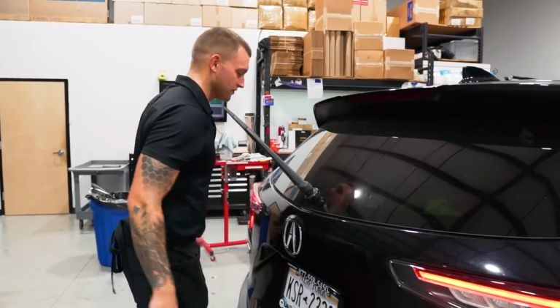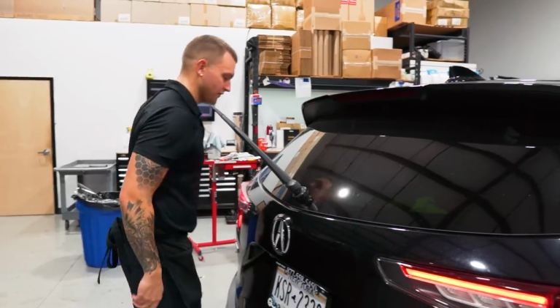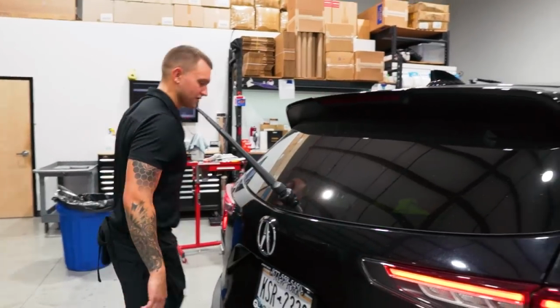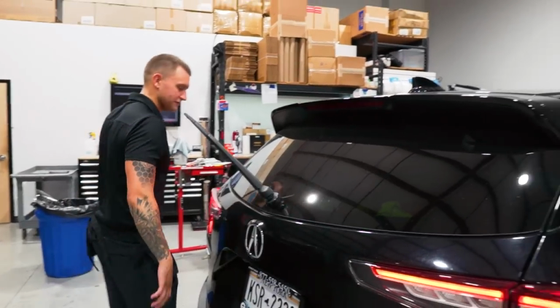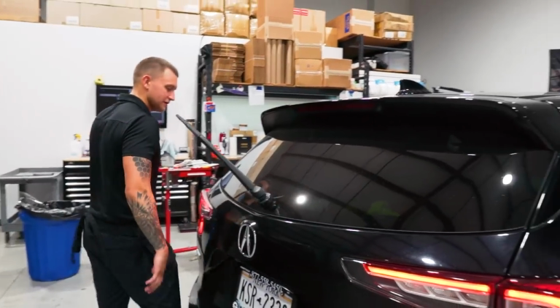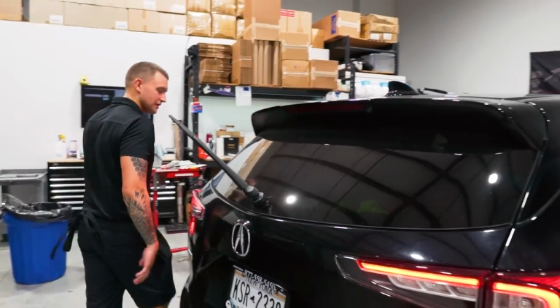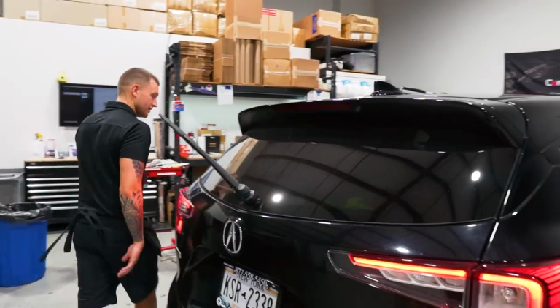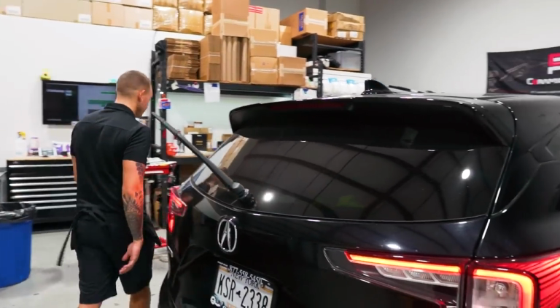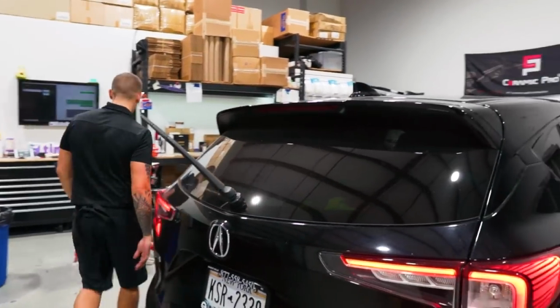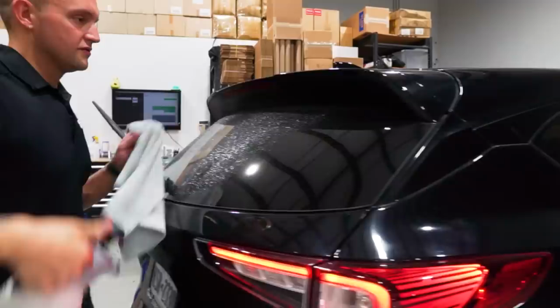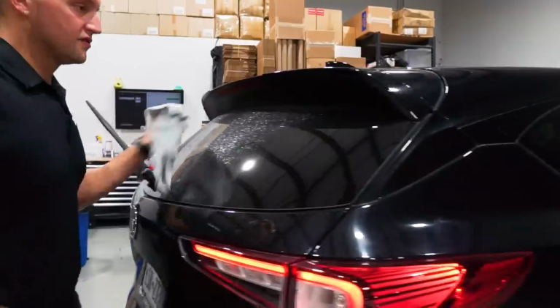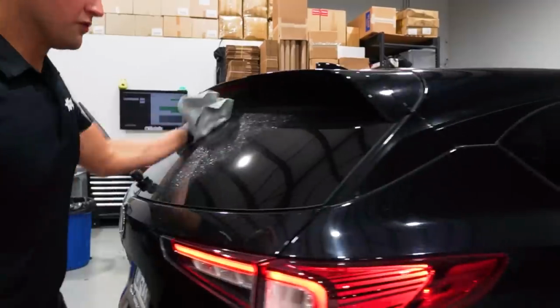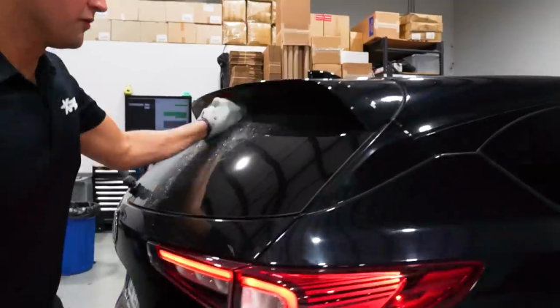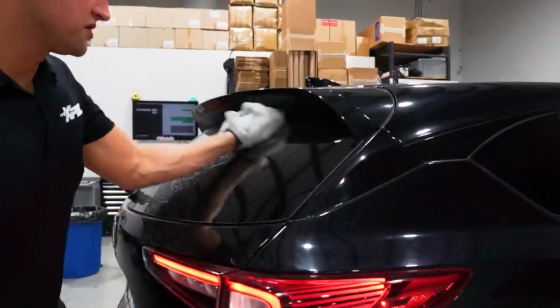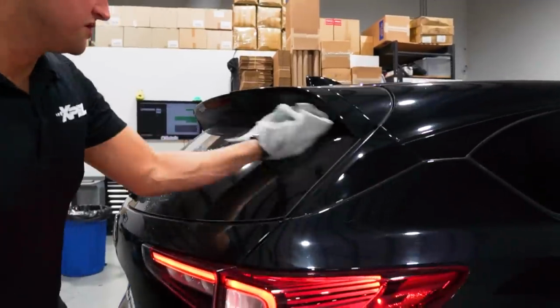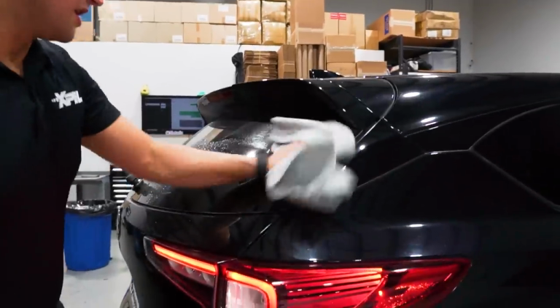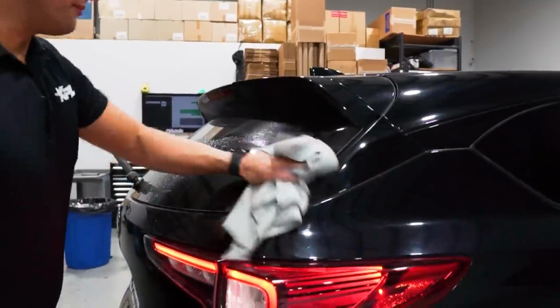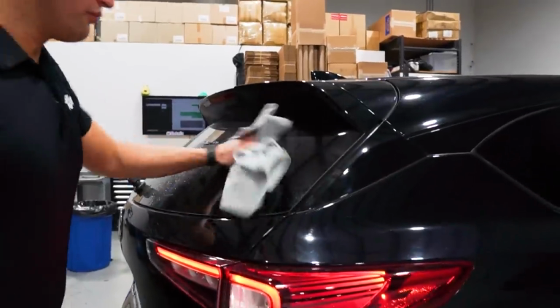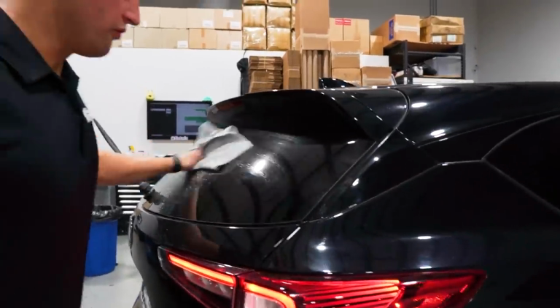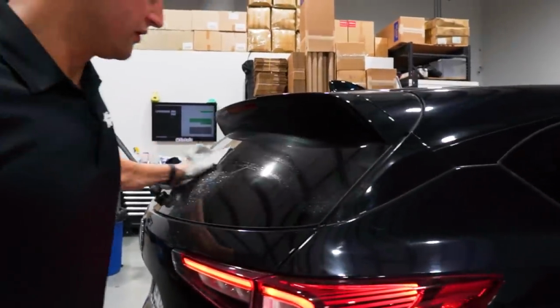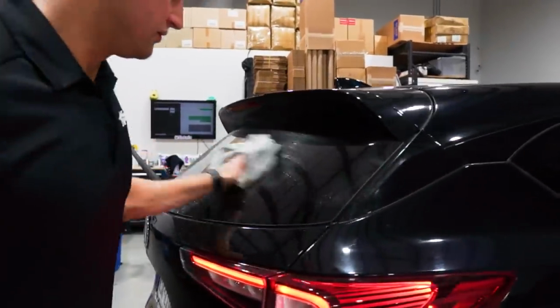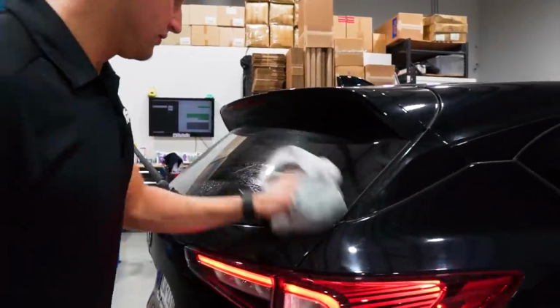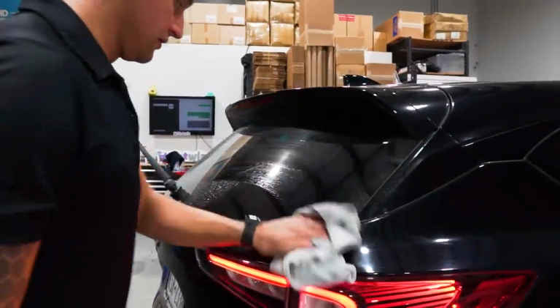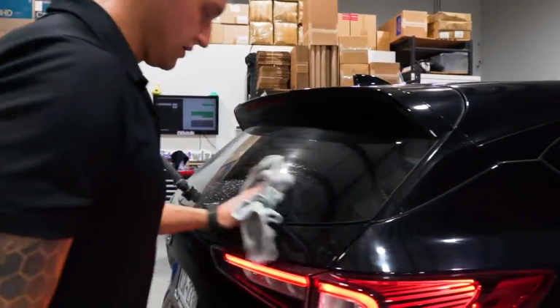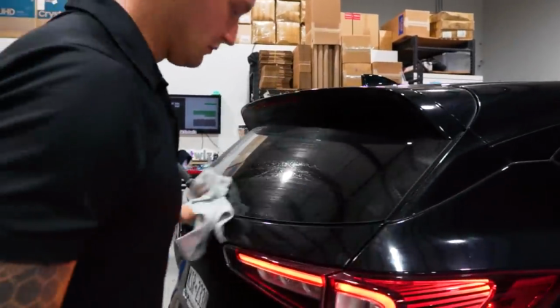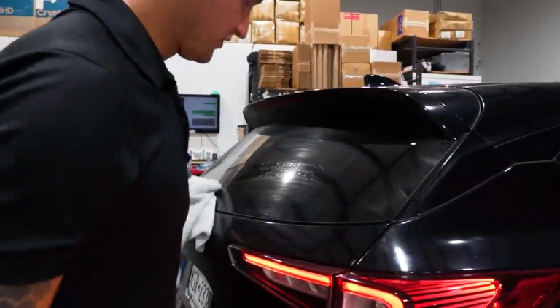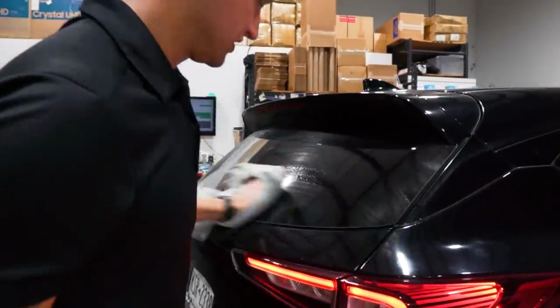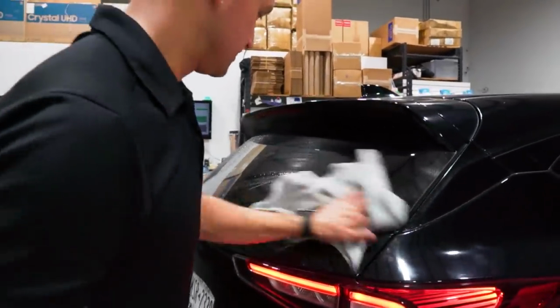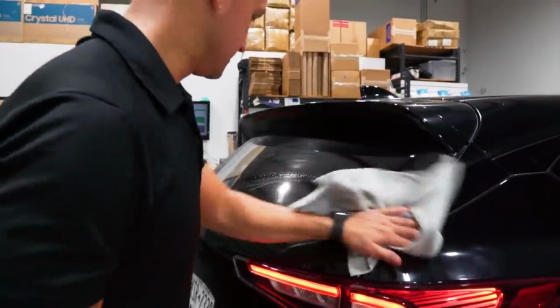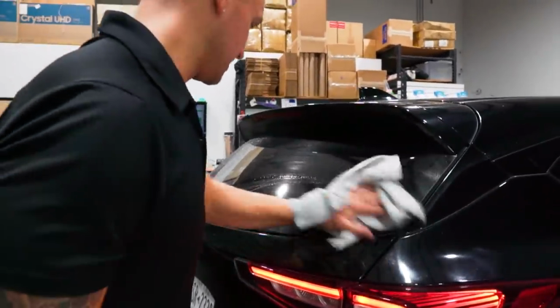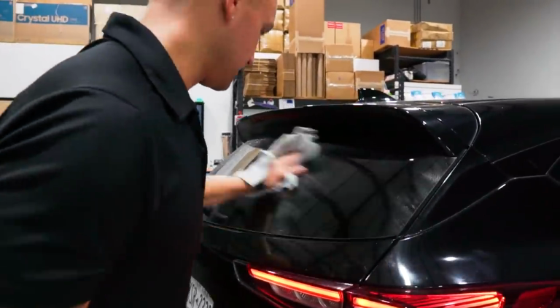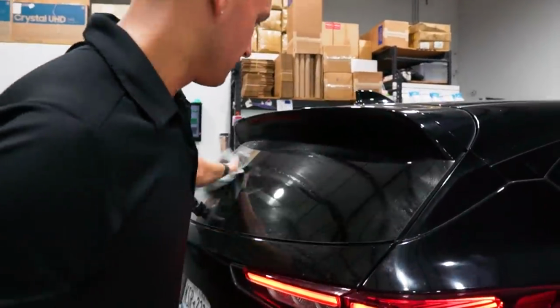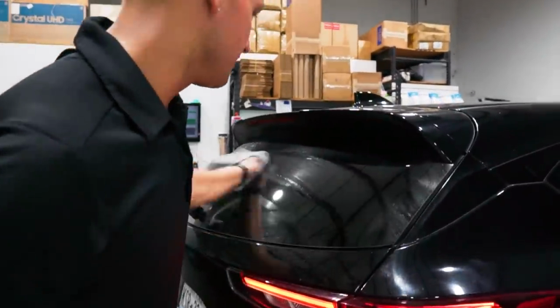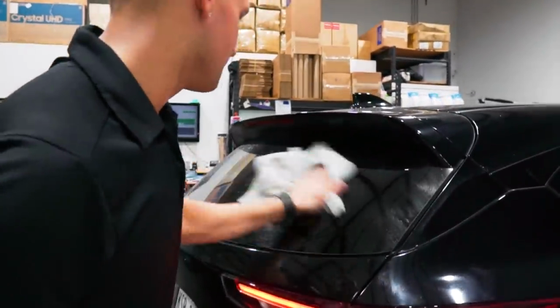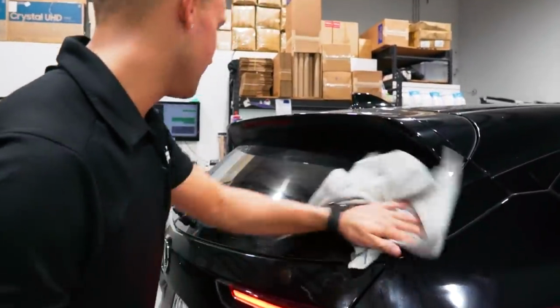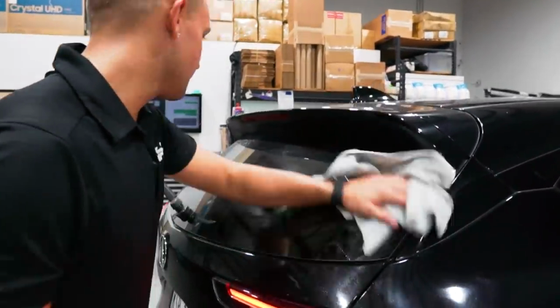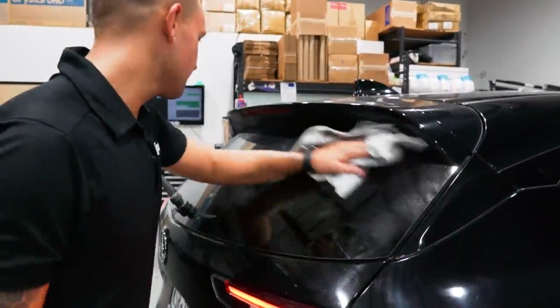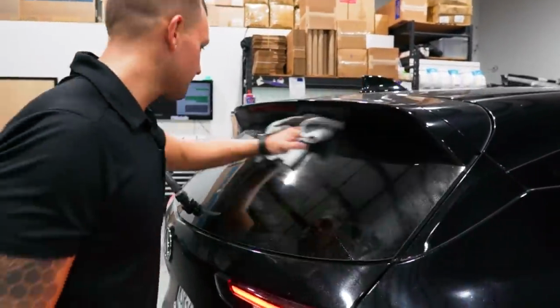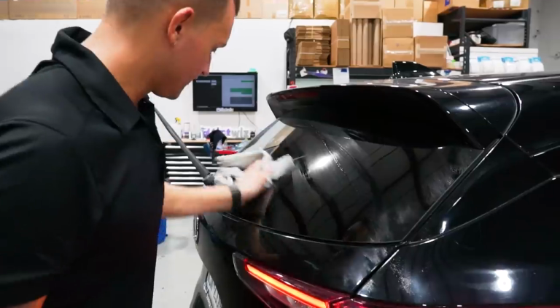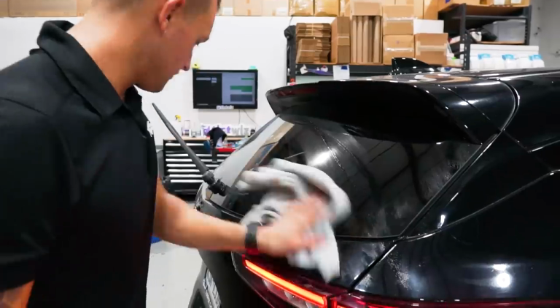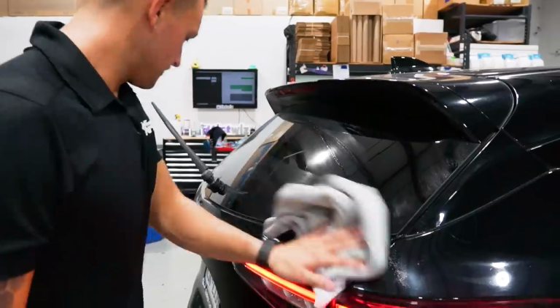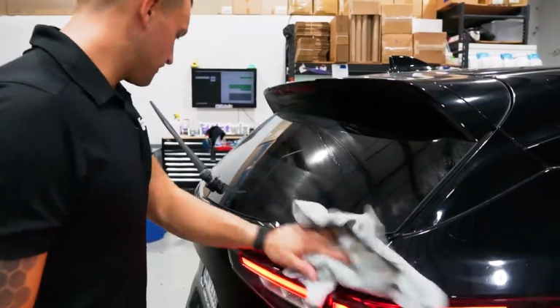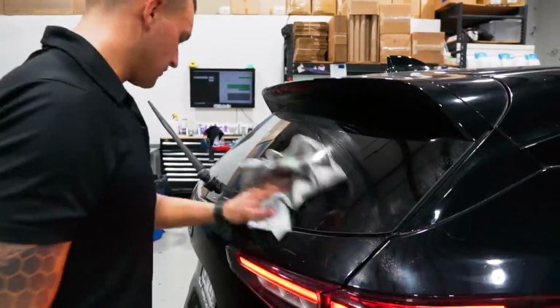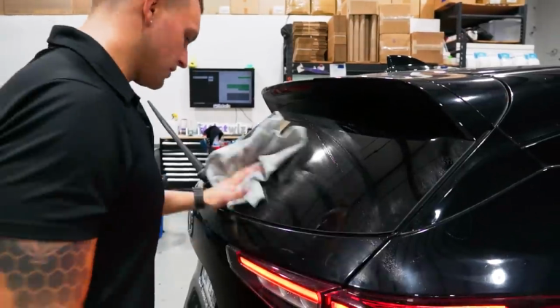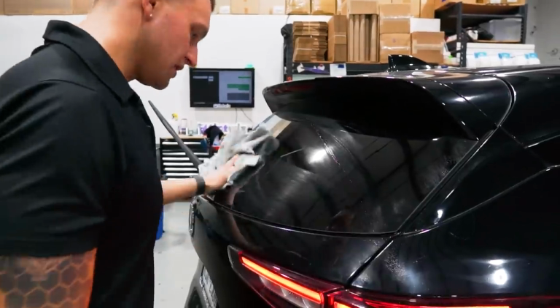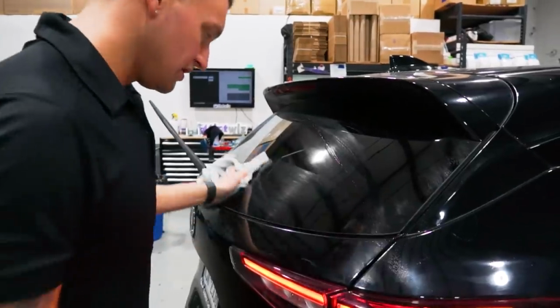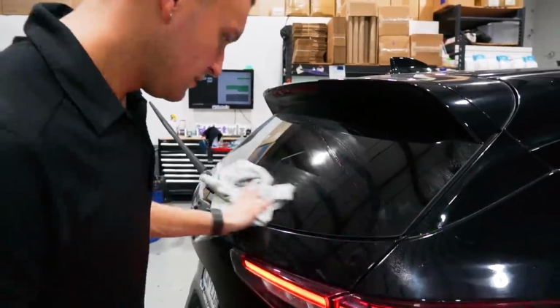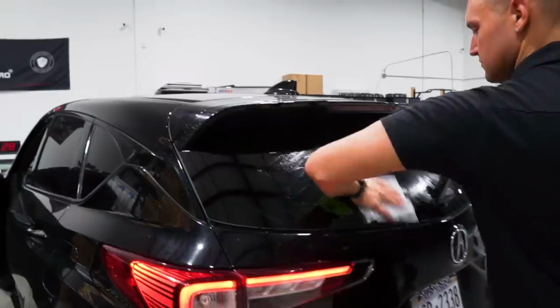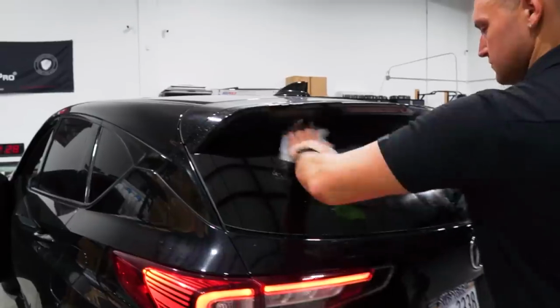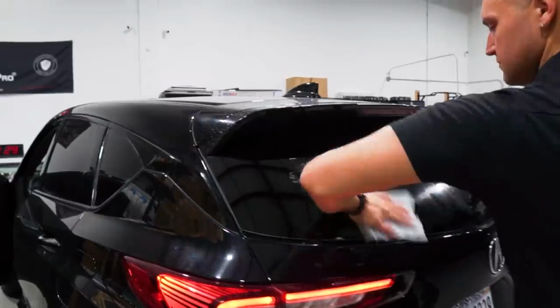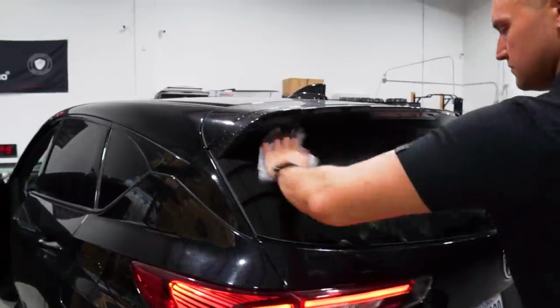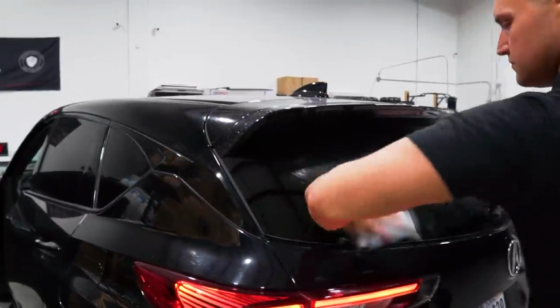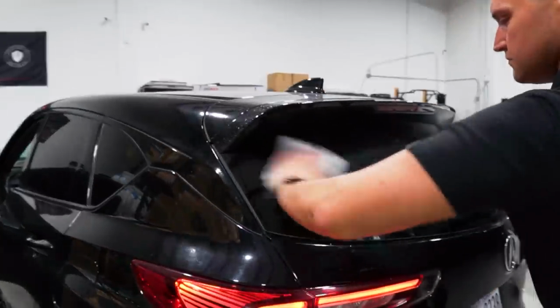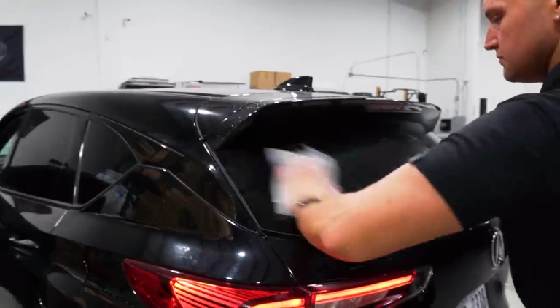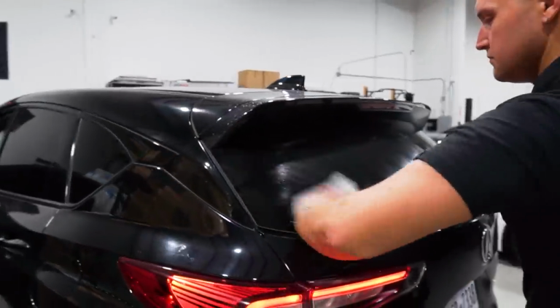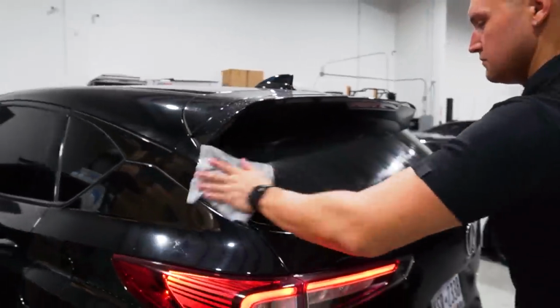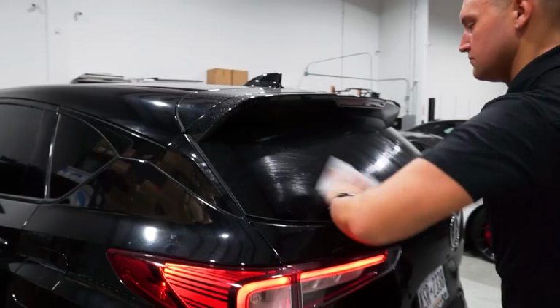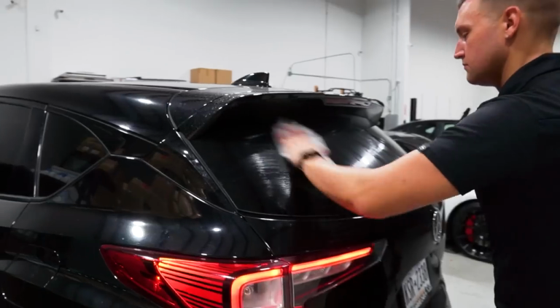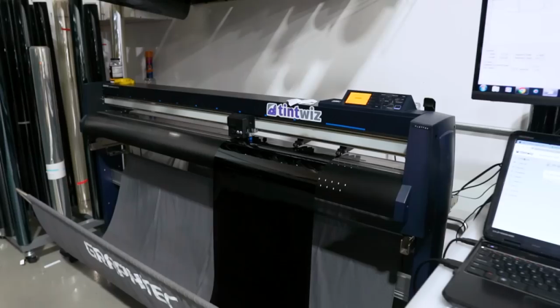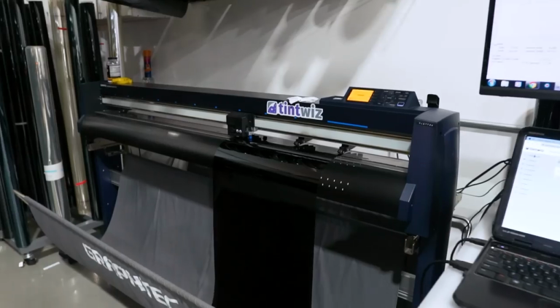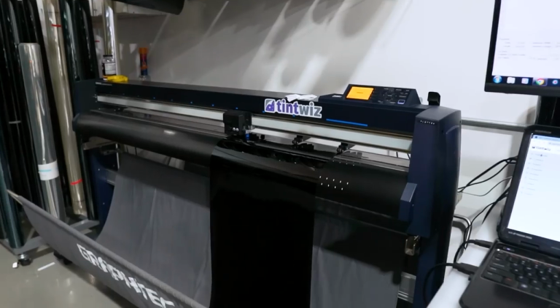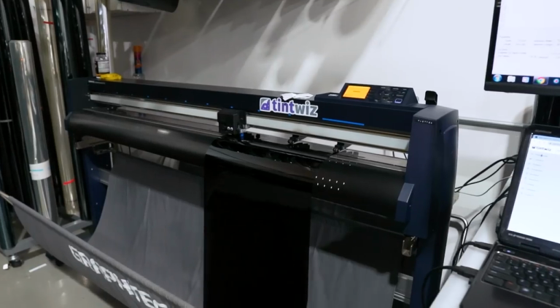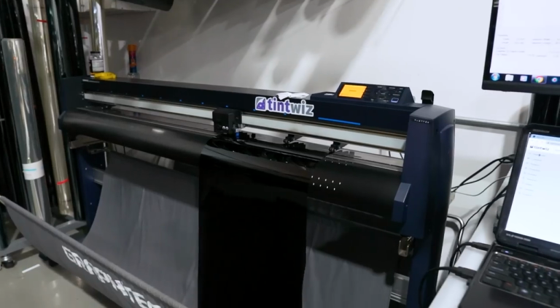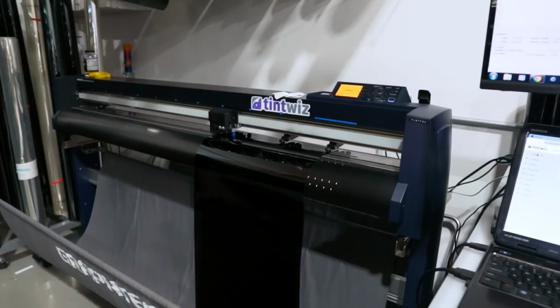We're doing 20% over this factory glass. This window actually got broken - it was already tinted by us - so we're just doing it again. Very quick, easy window.